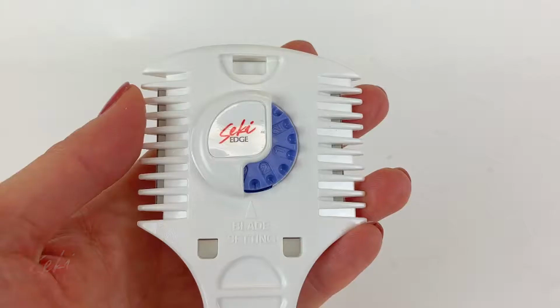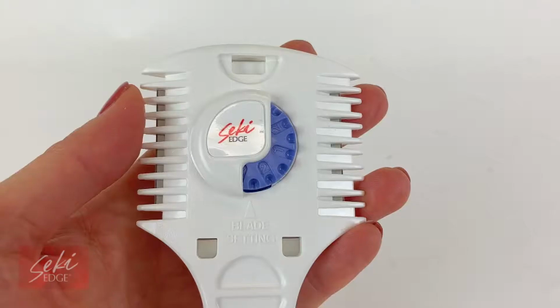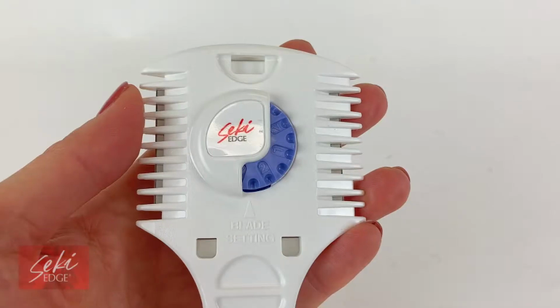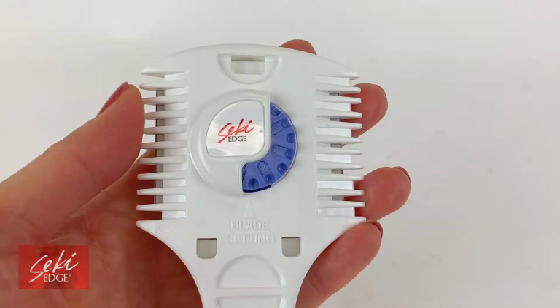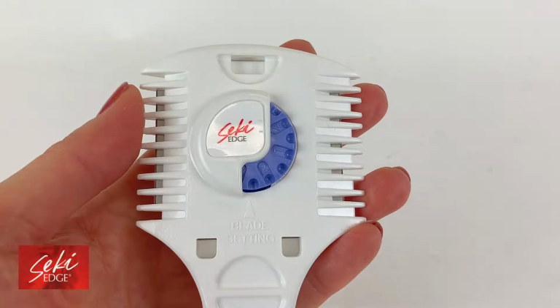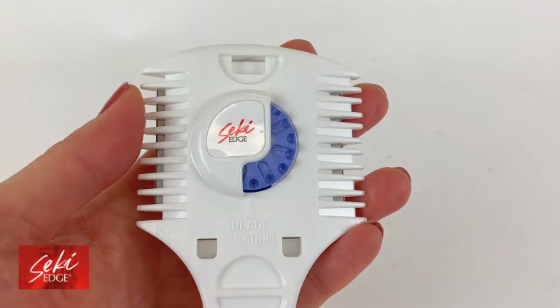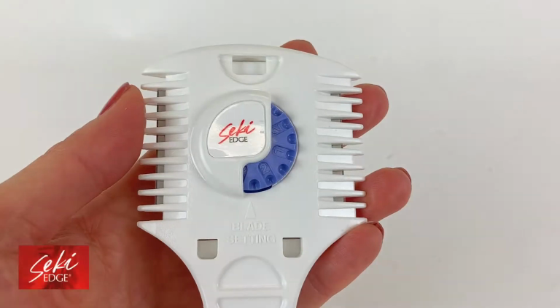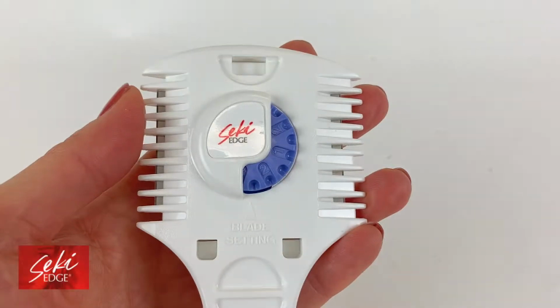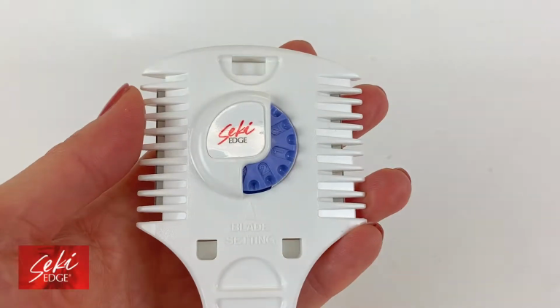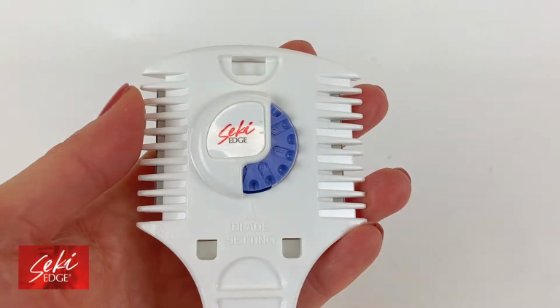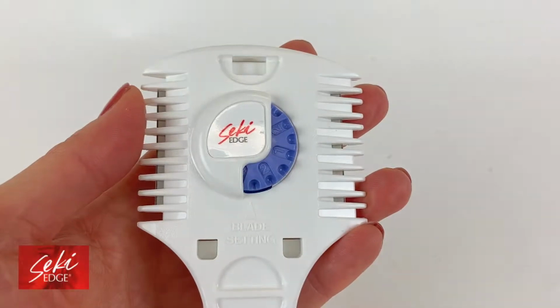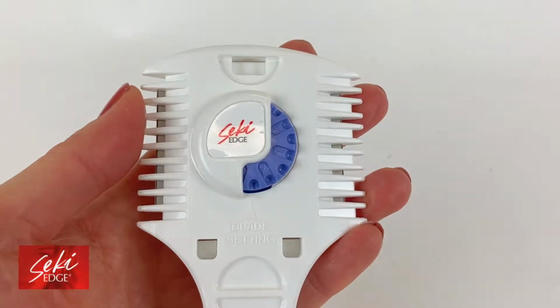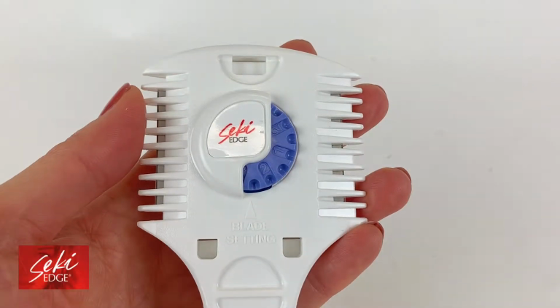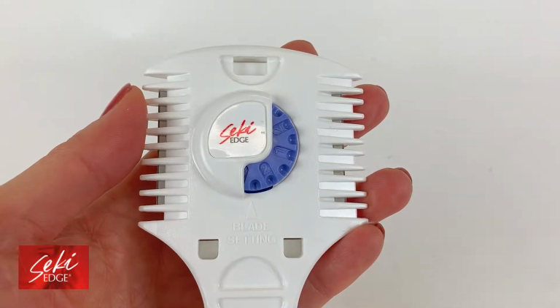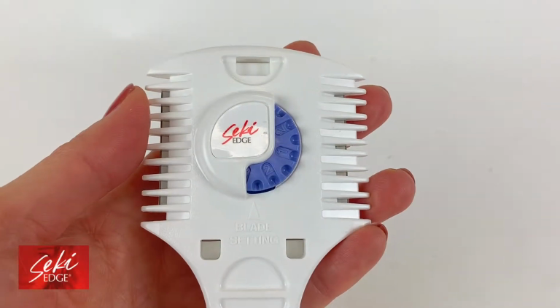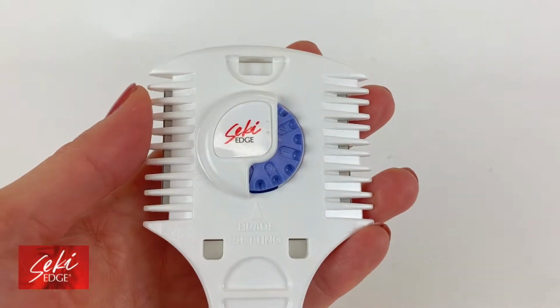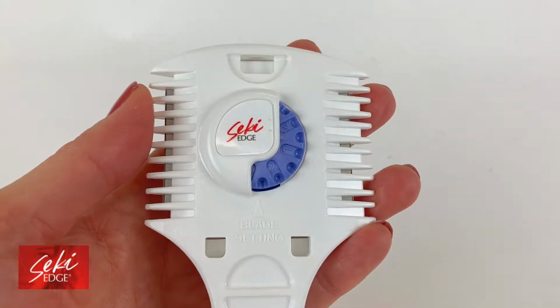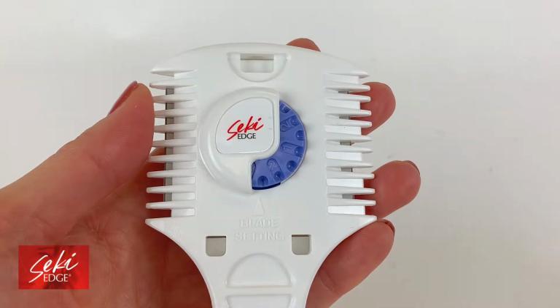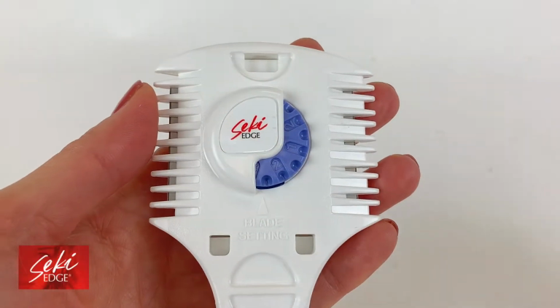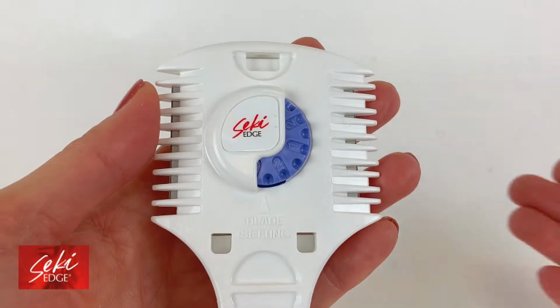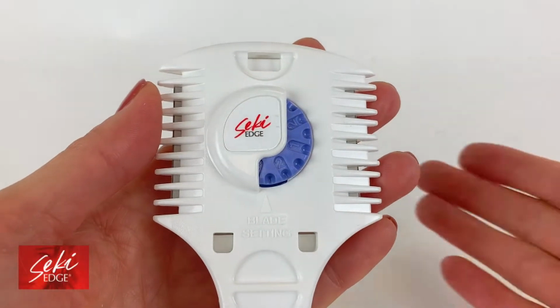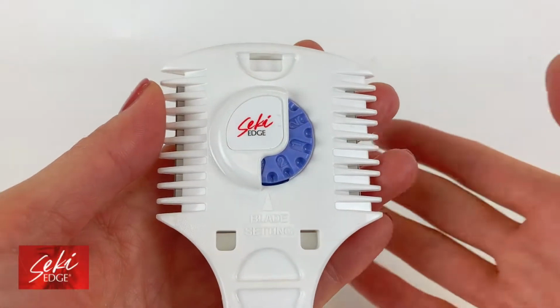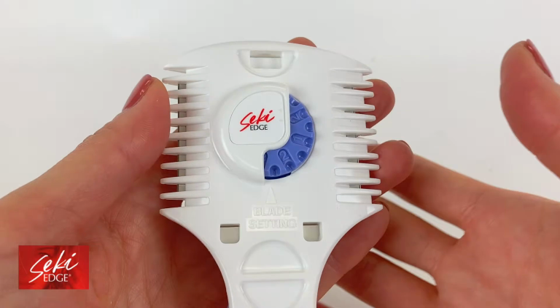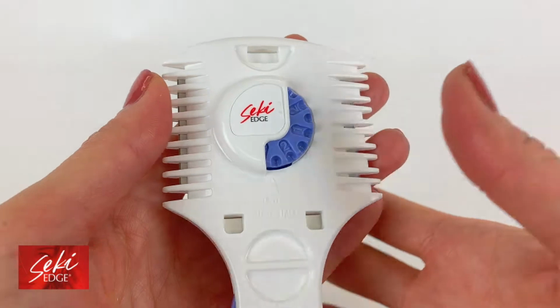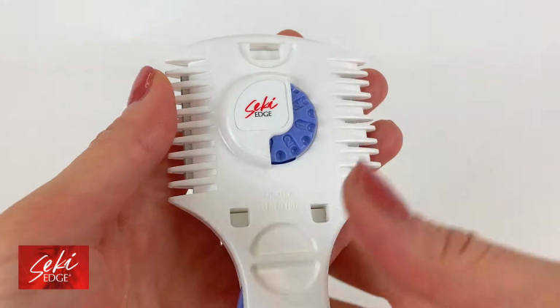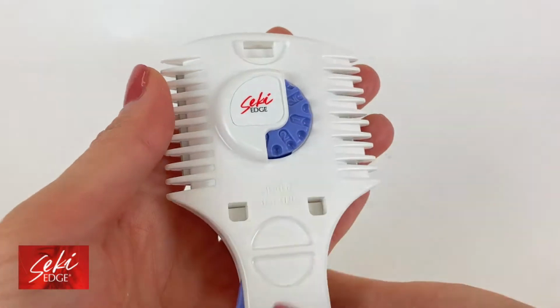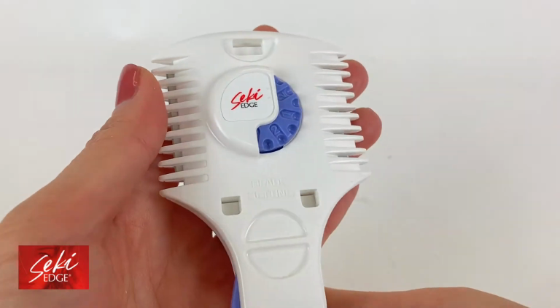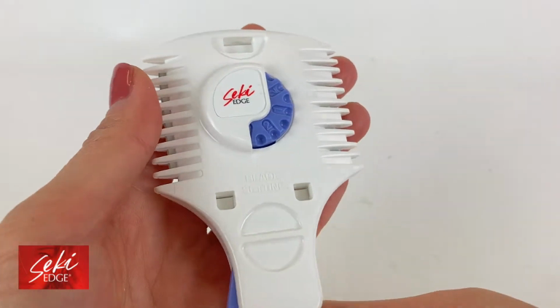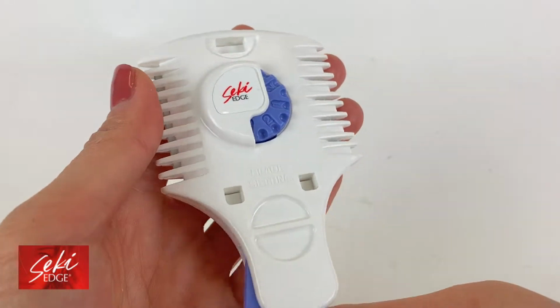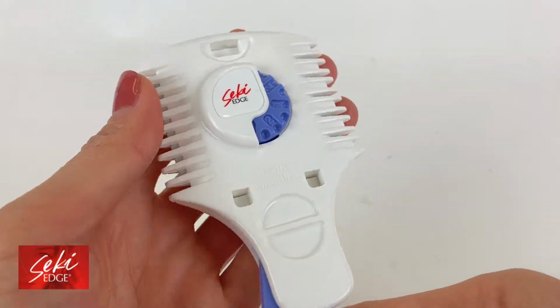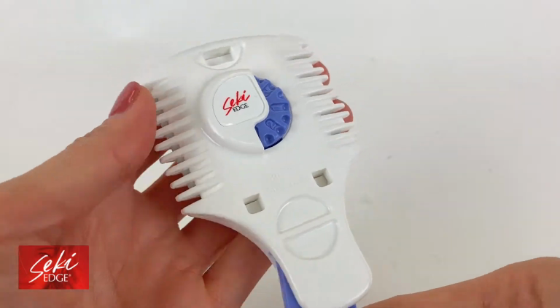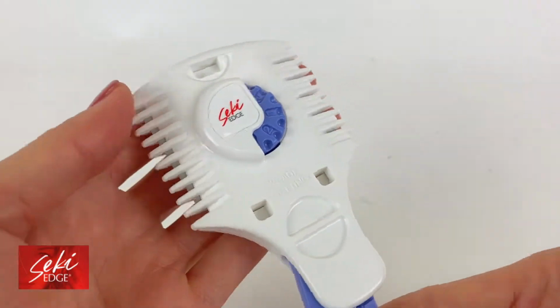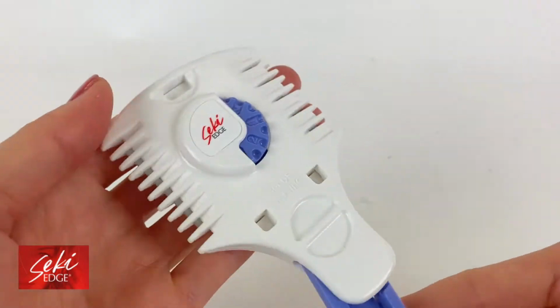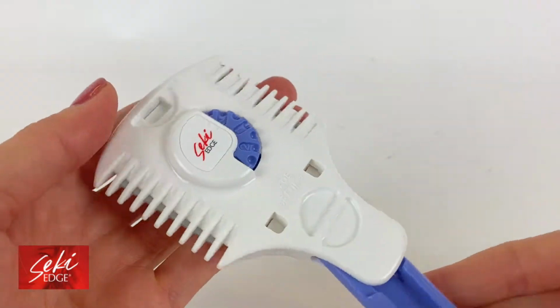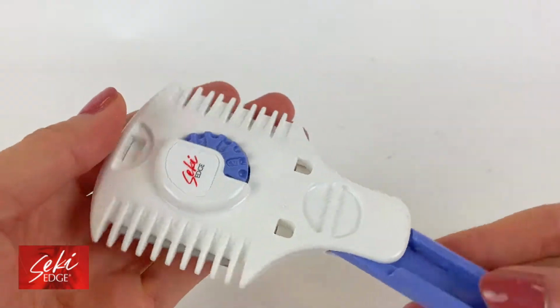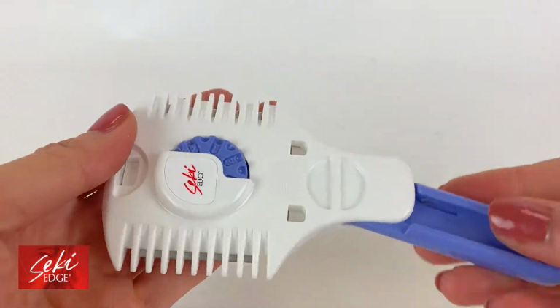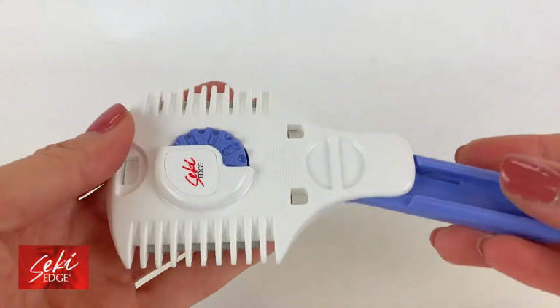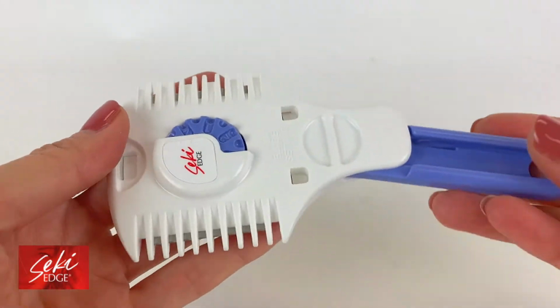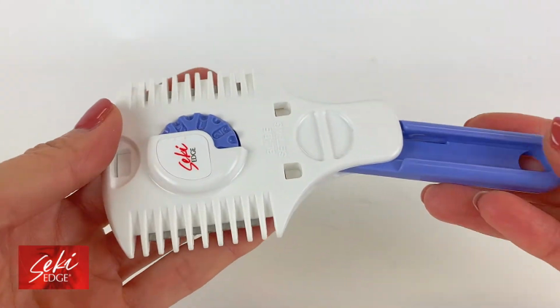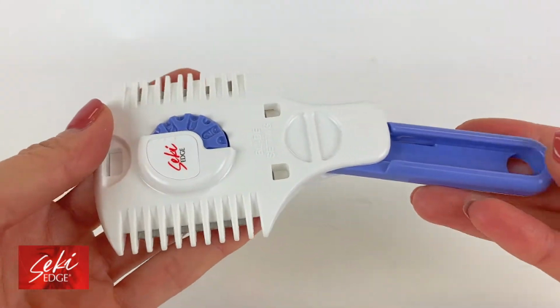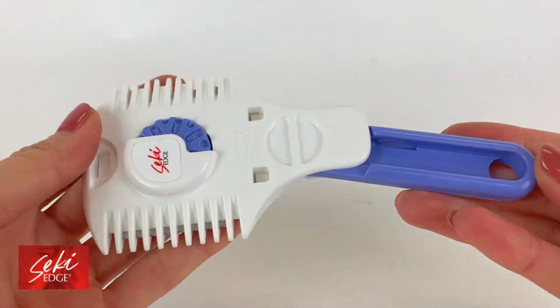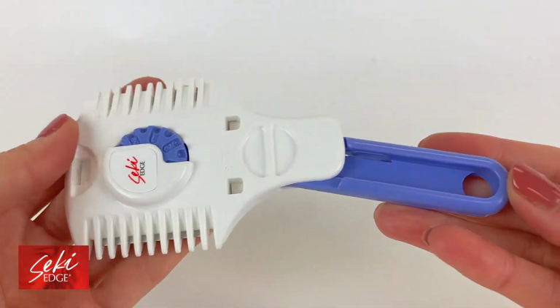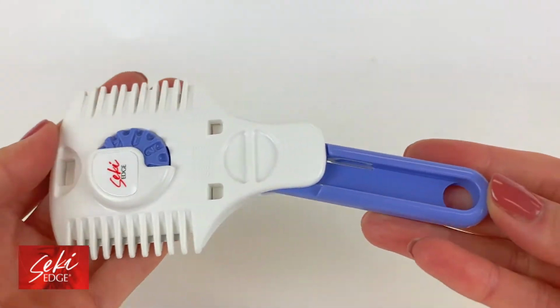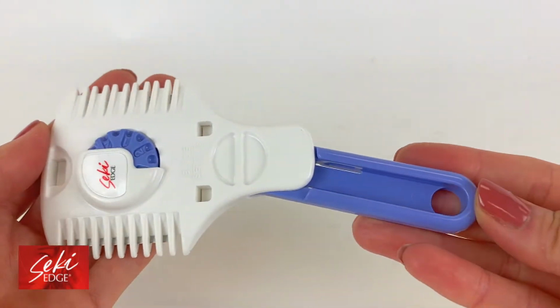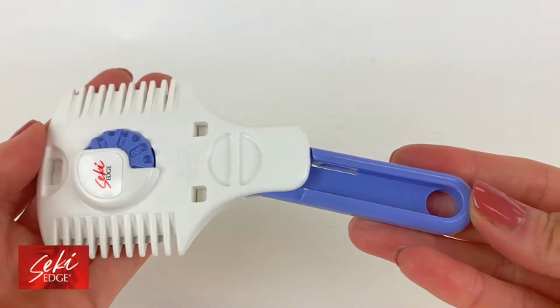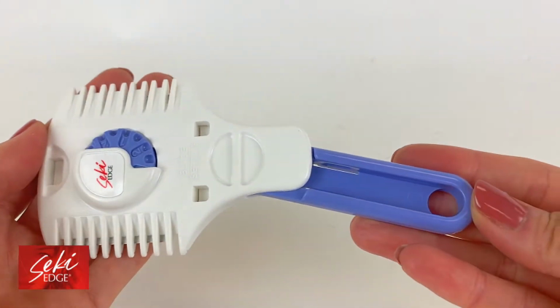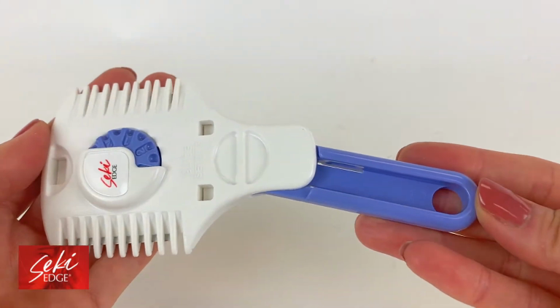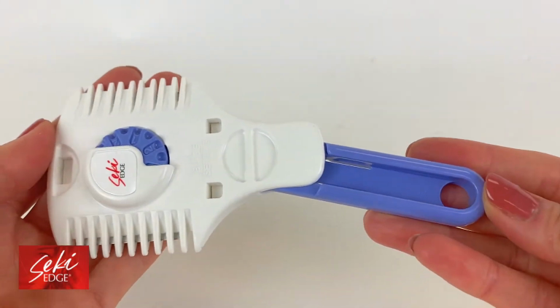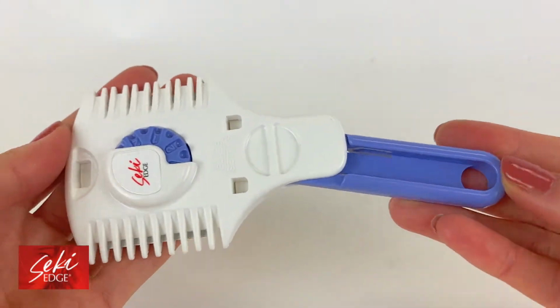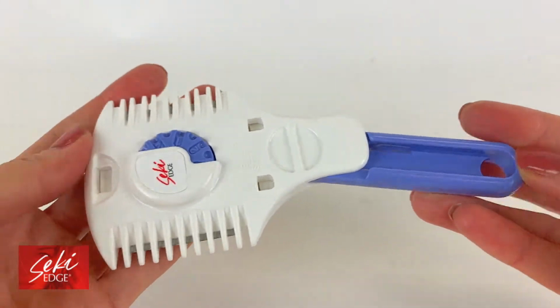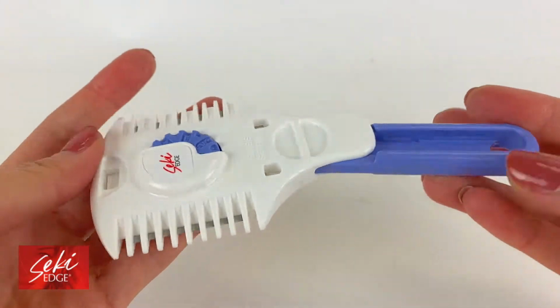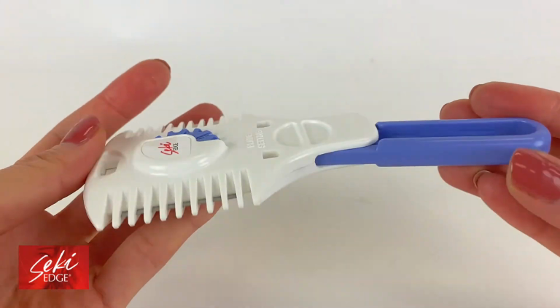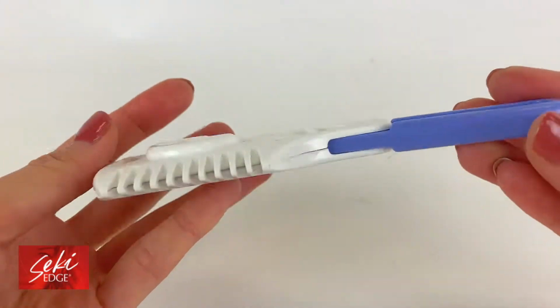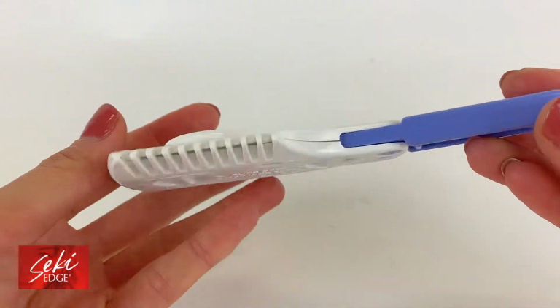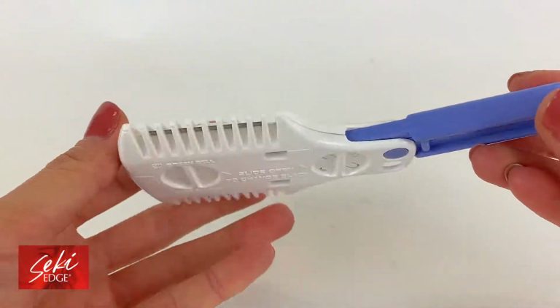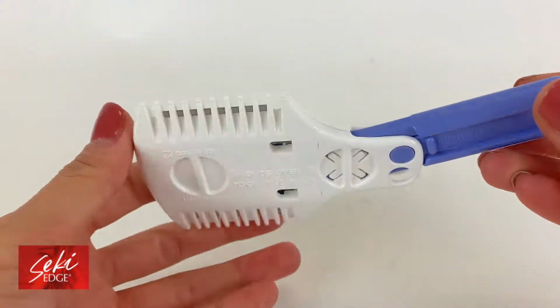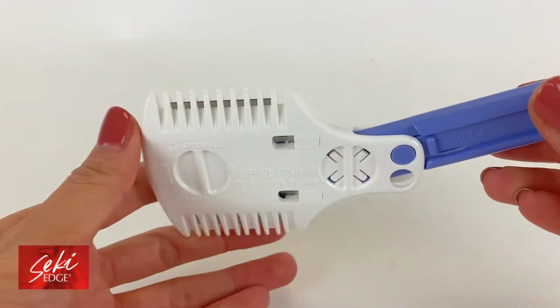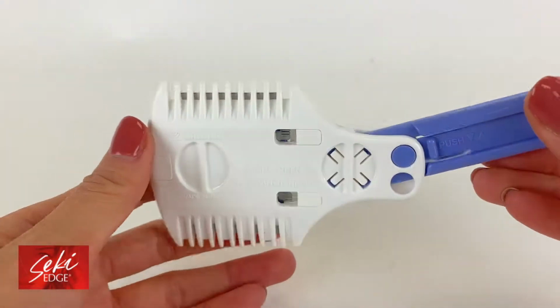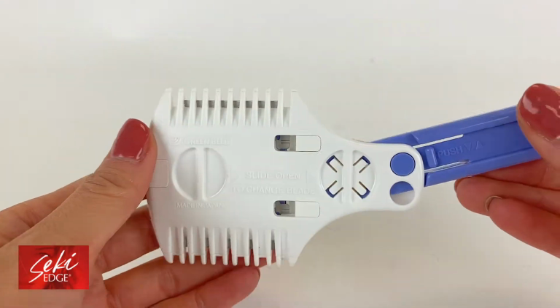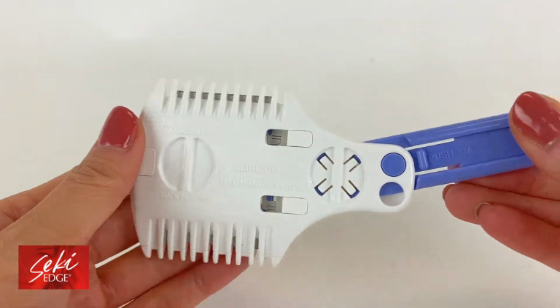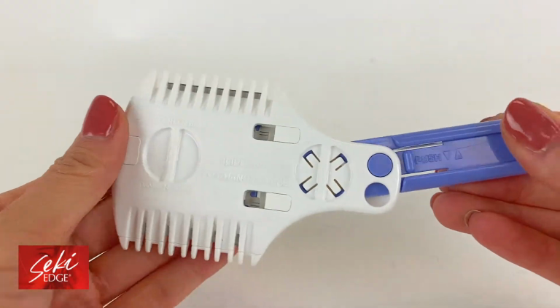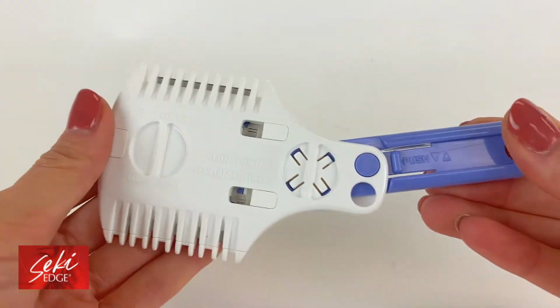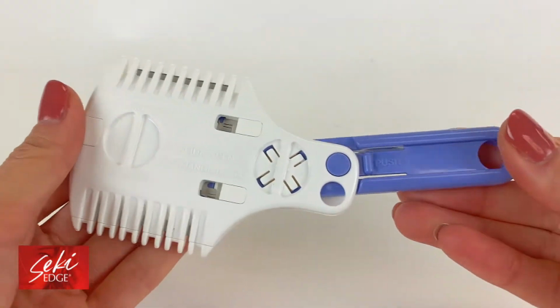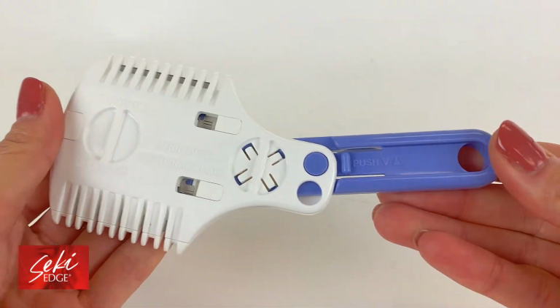The Seki Edge Haircutting Styling Razor is a unique, safe, and easy to use at home razor for texturizing and cutting hair.